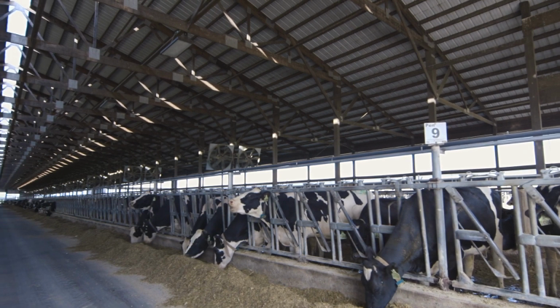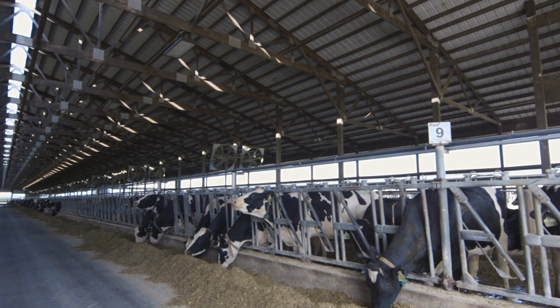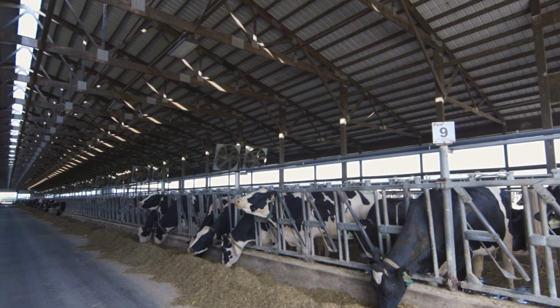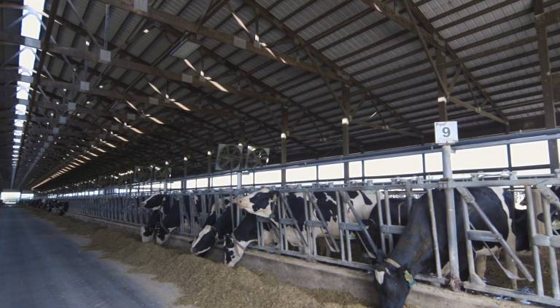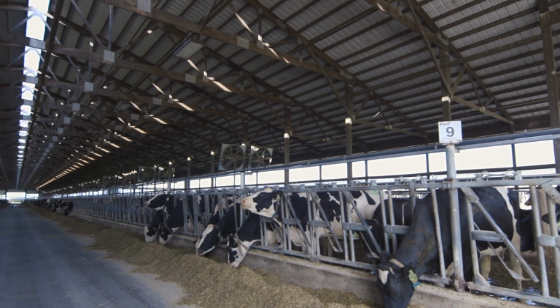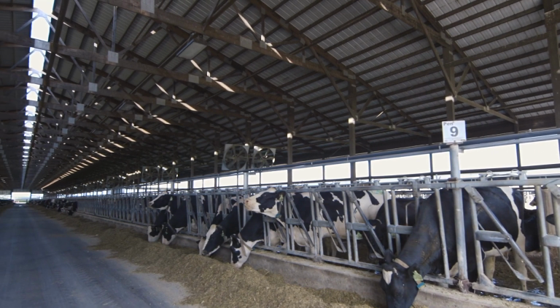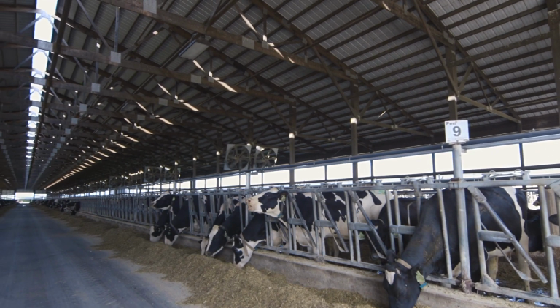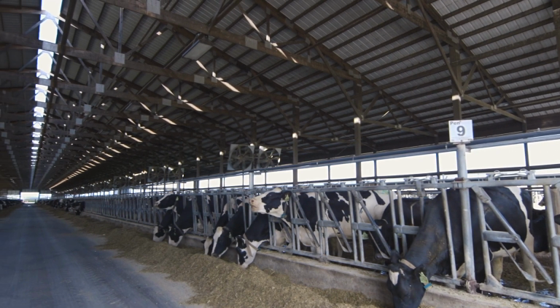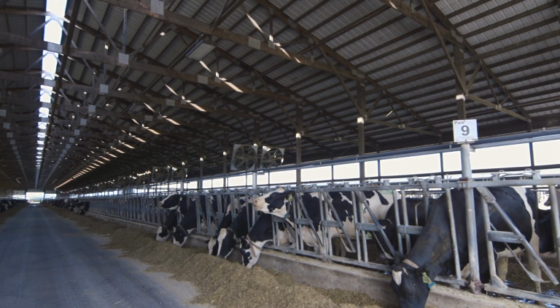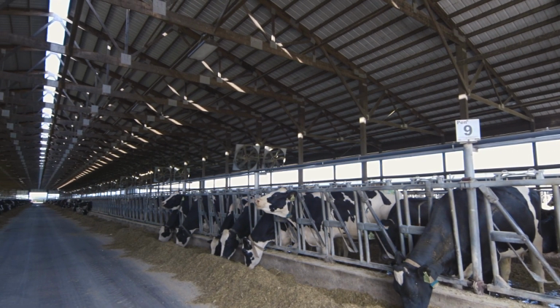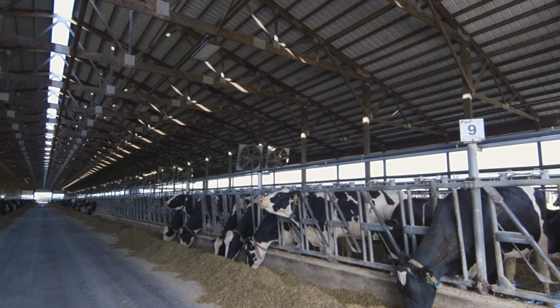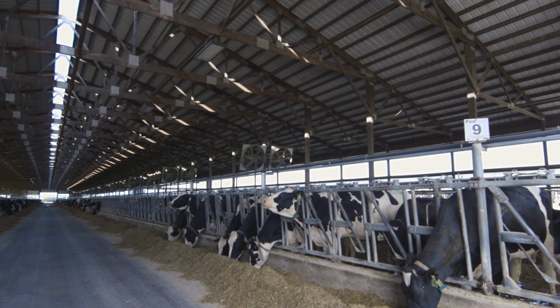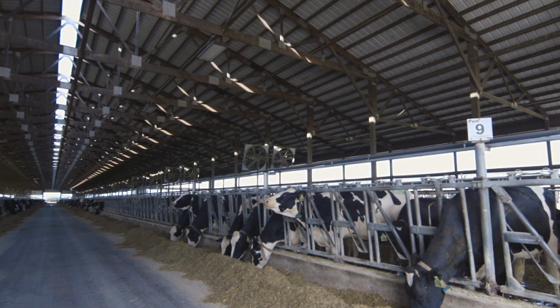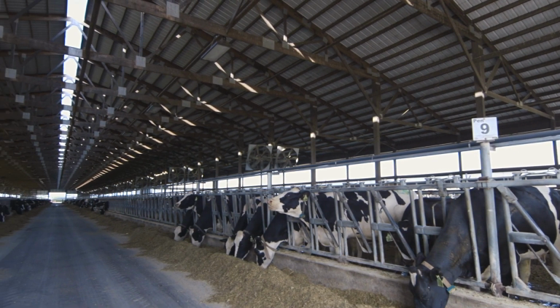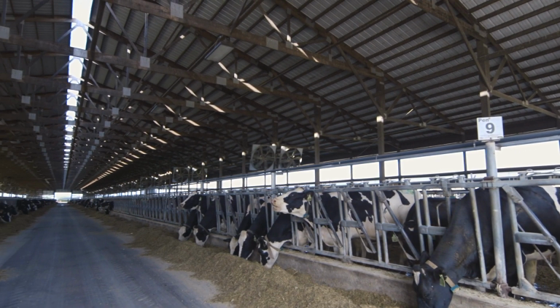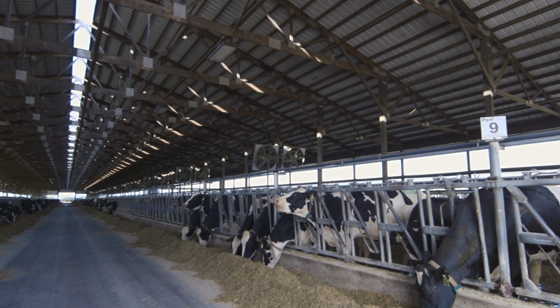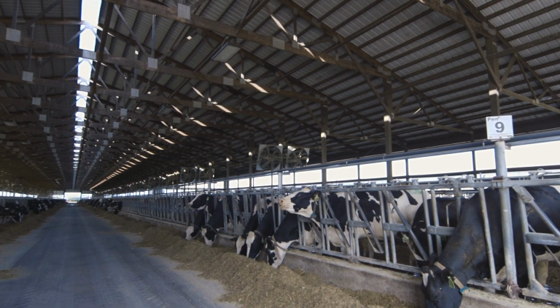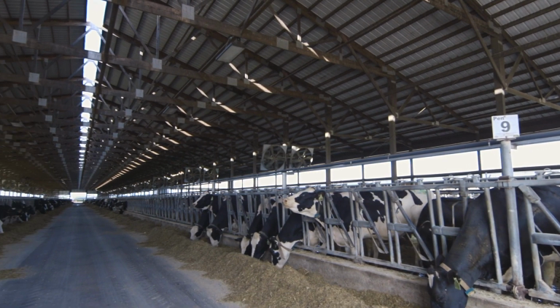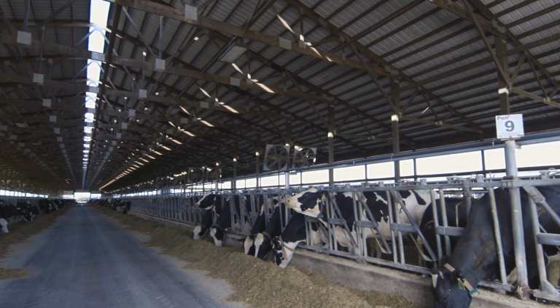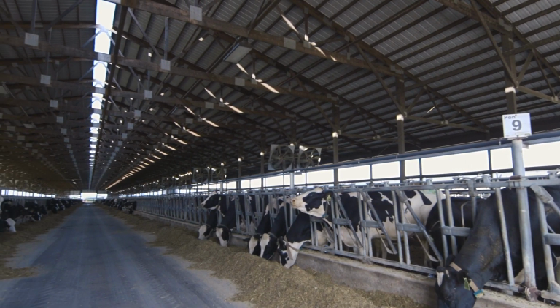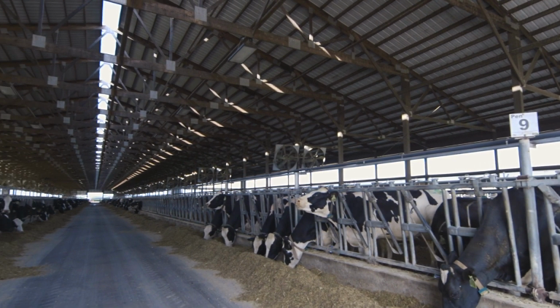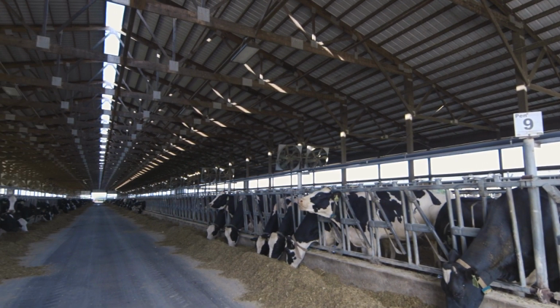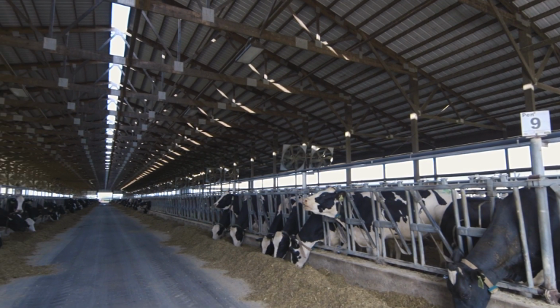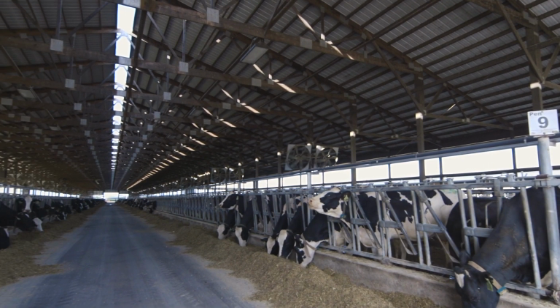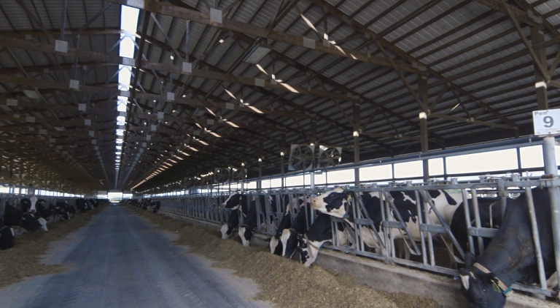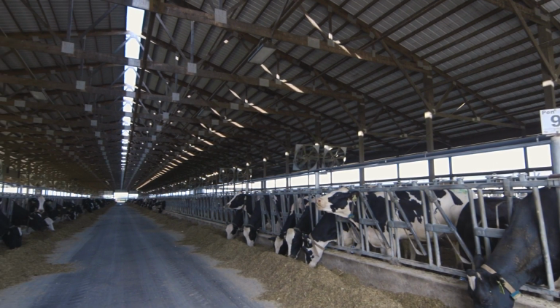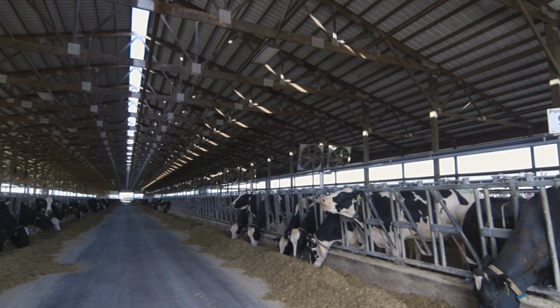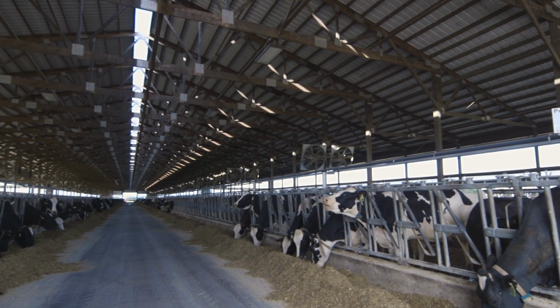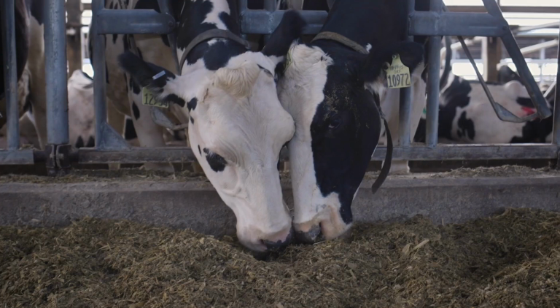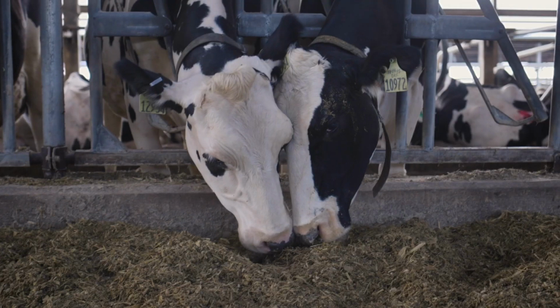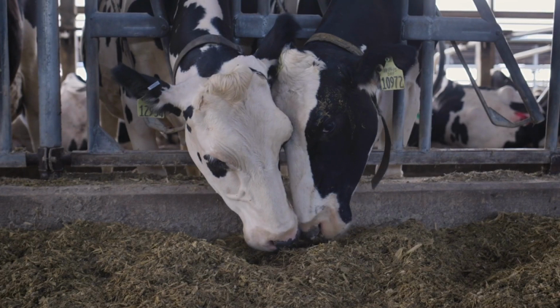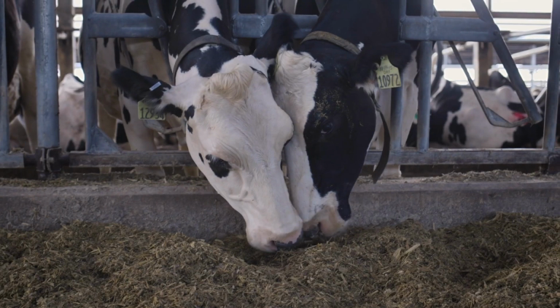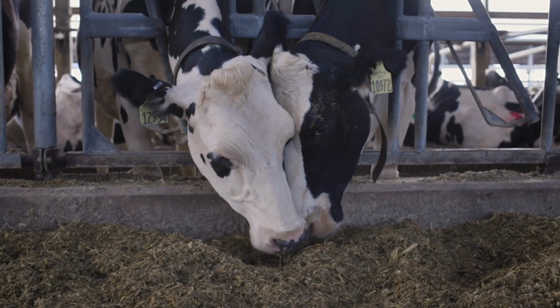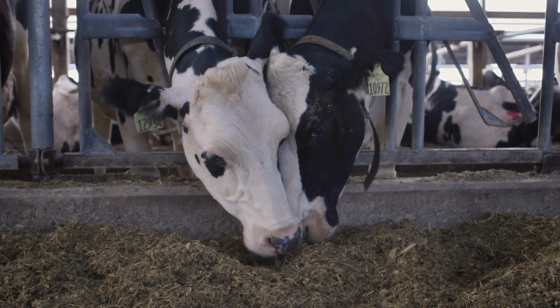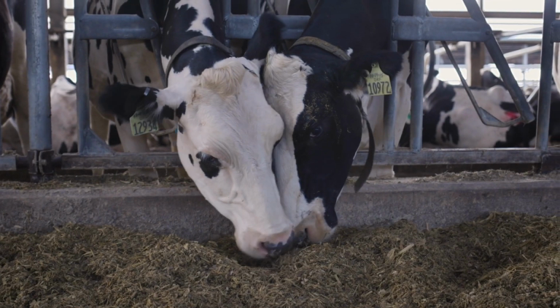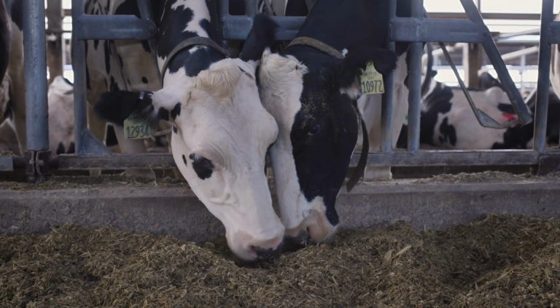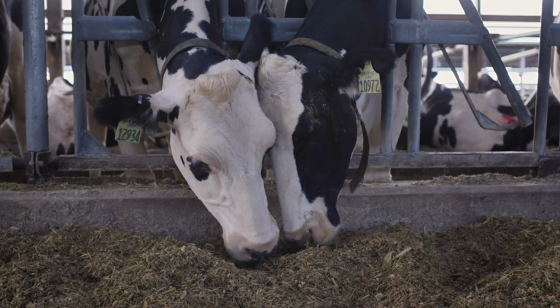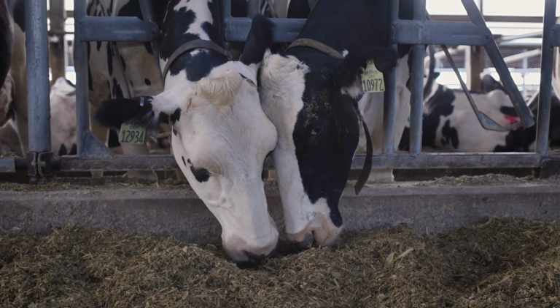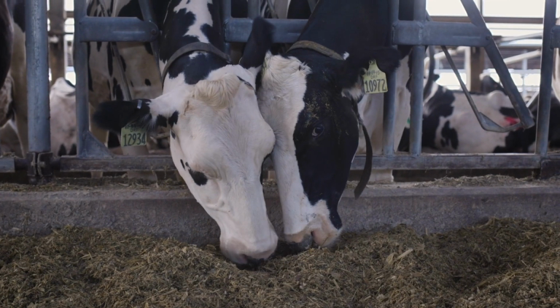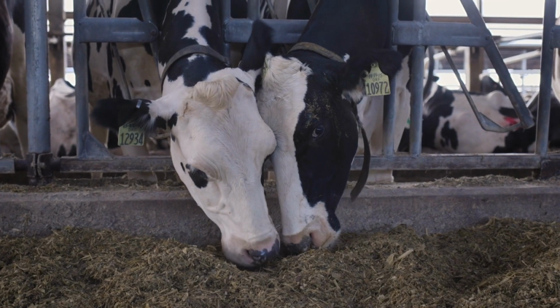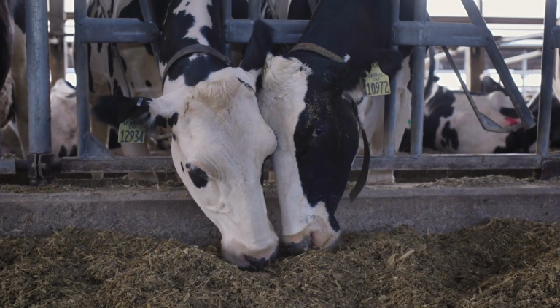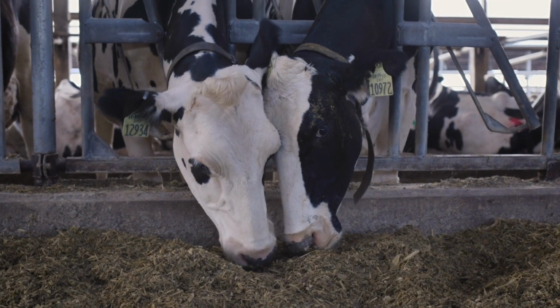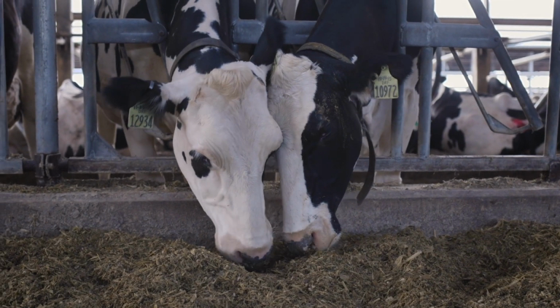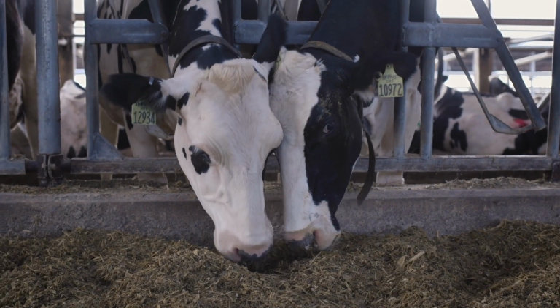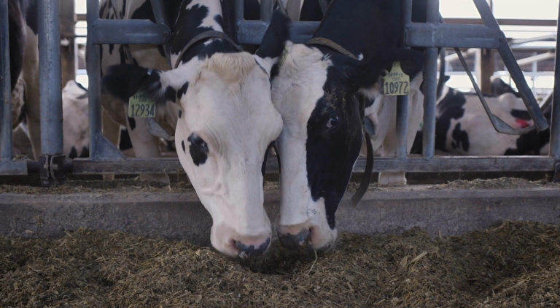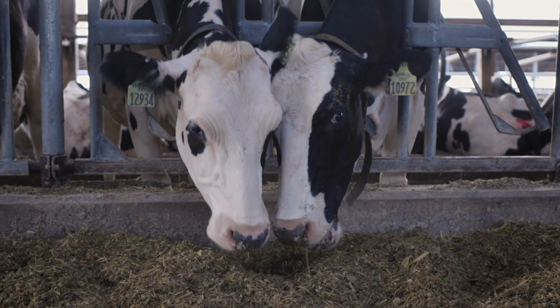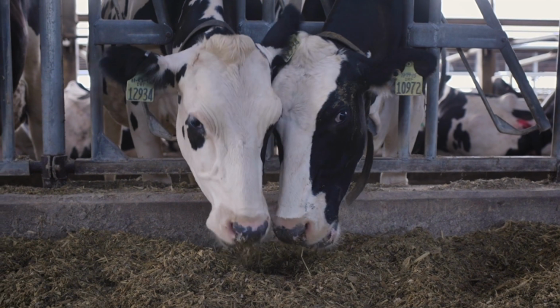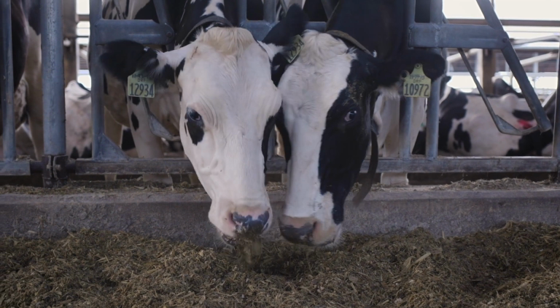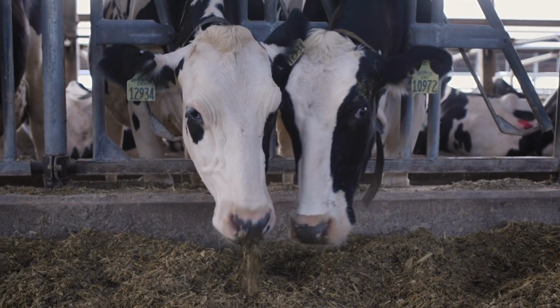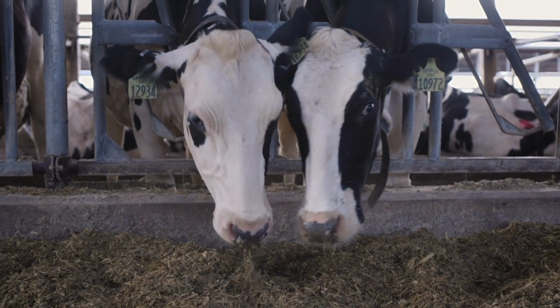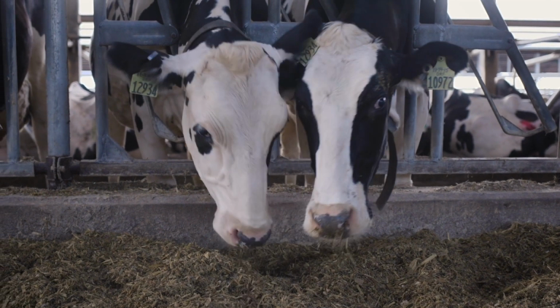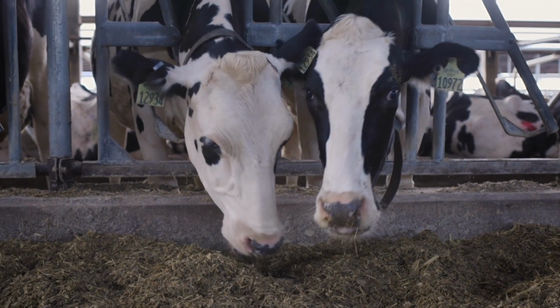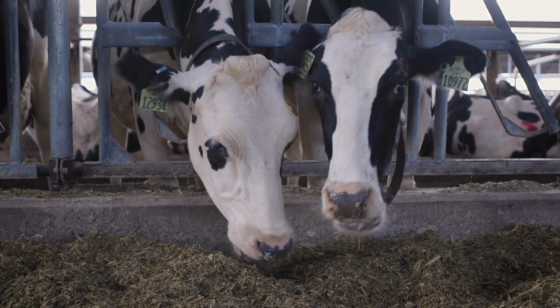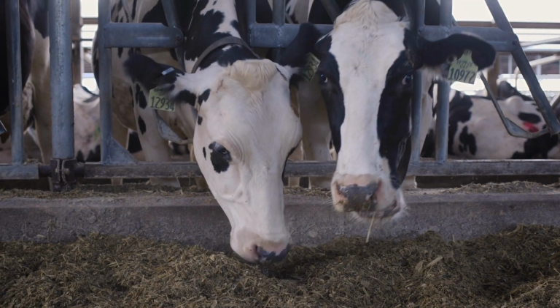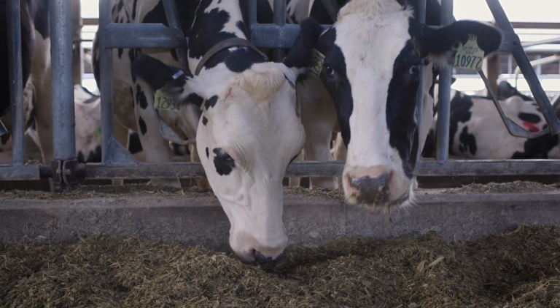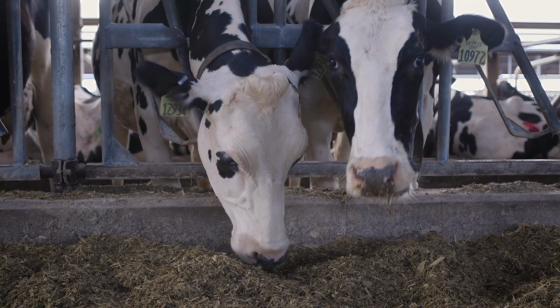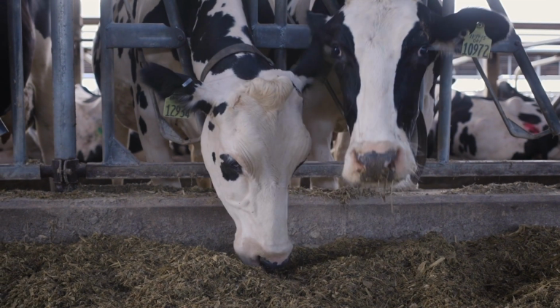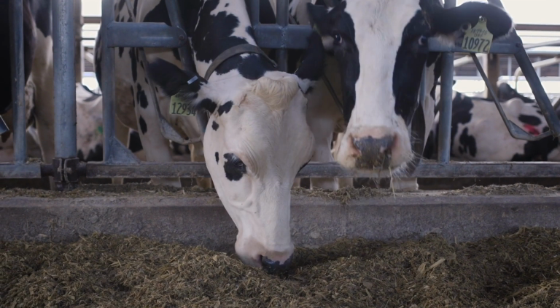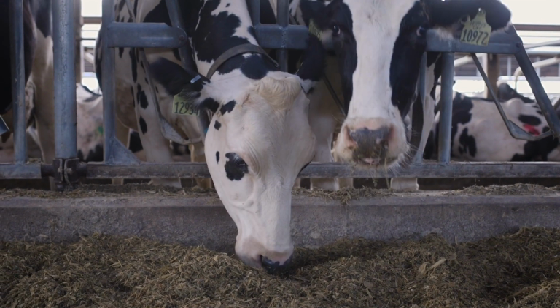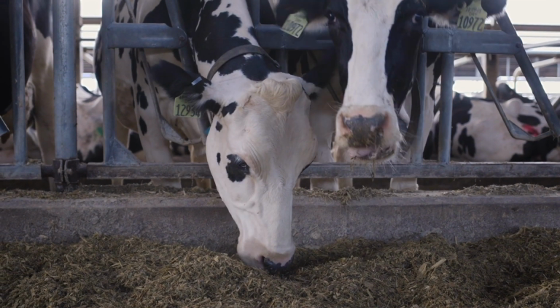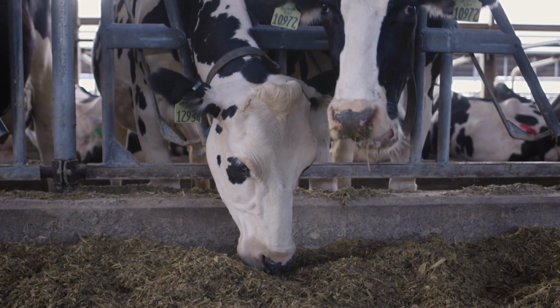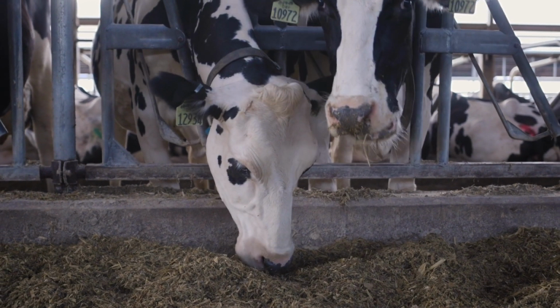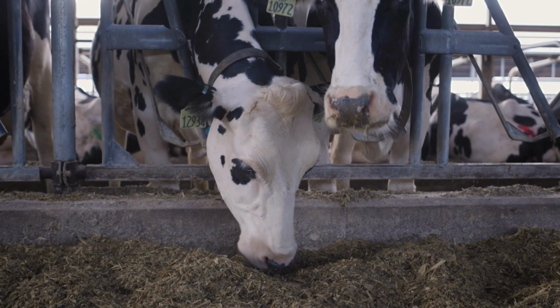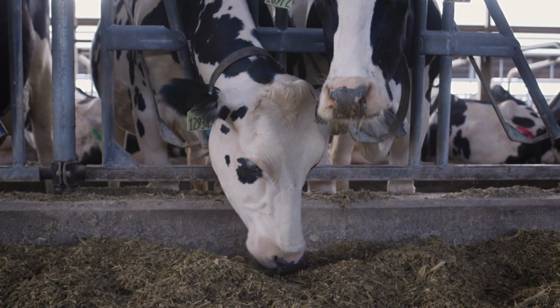For more information, visit DairyWellness.com. For Holstein Association USA, I'm Miles Ramsey.